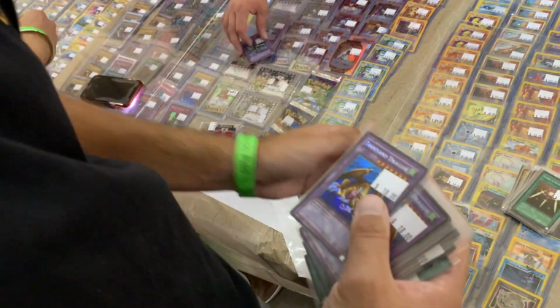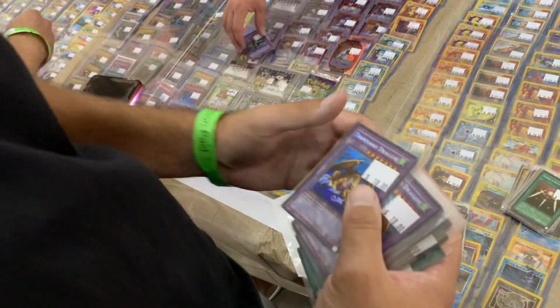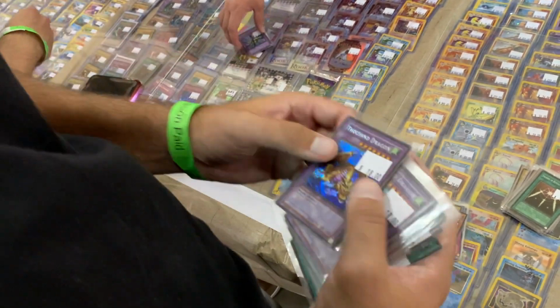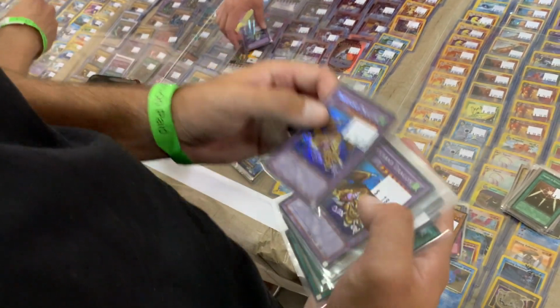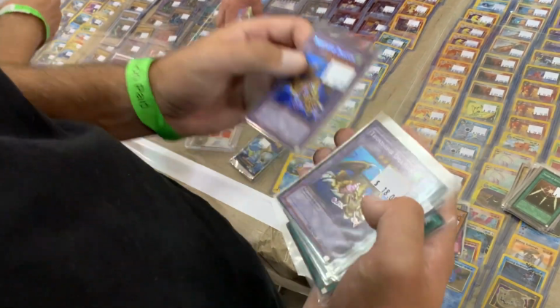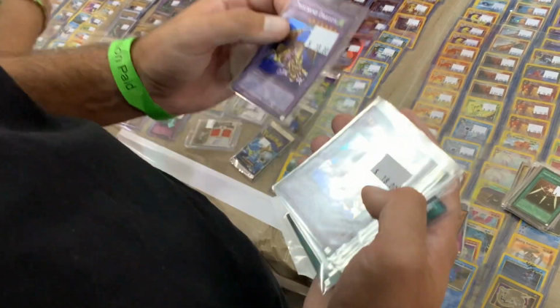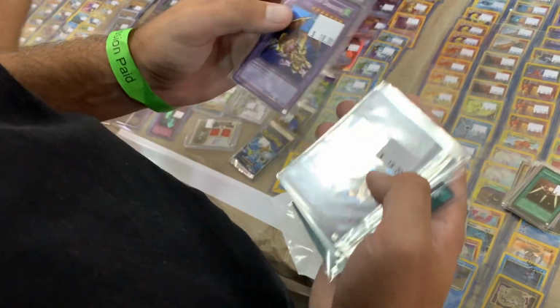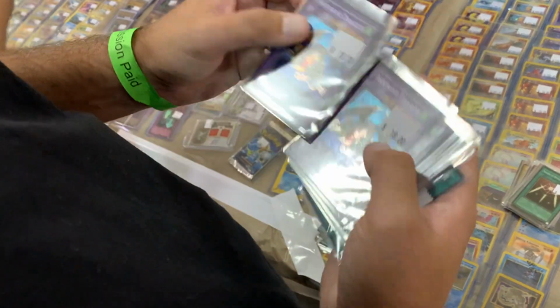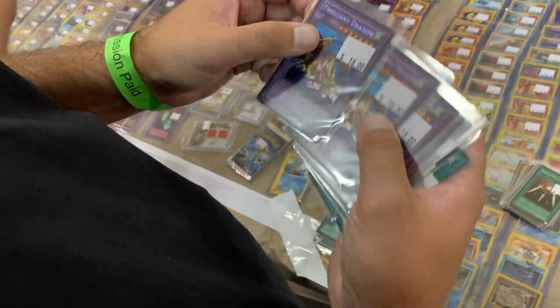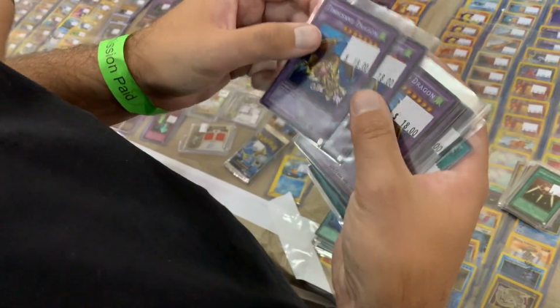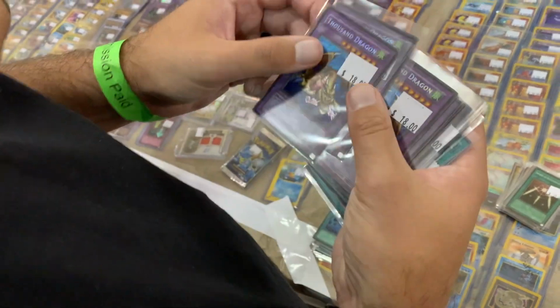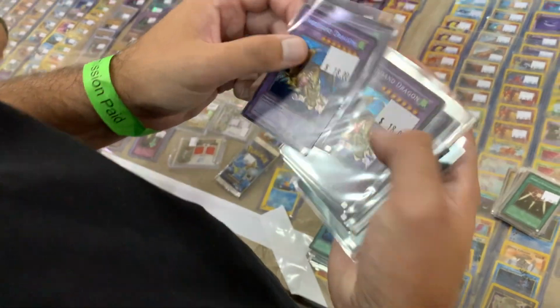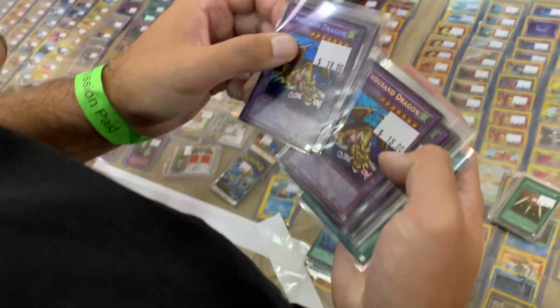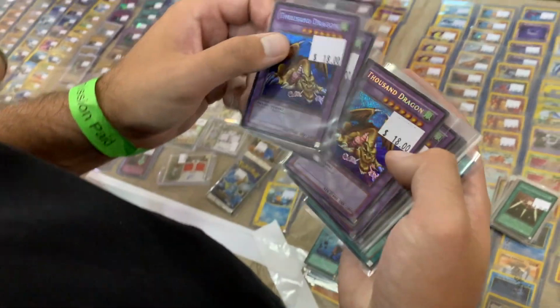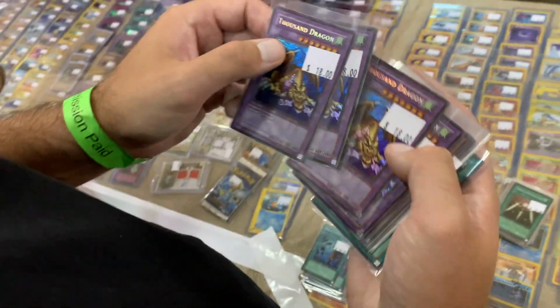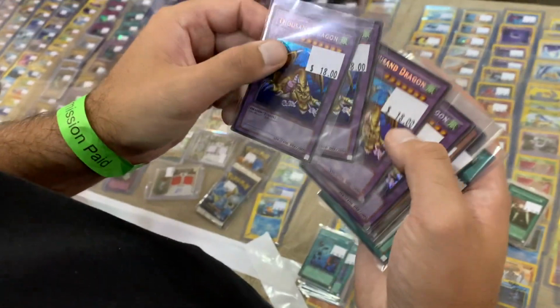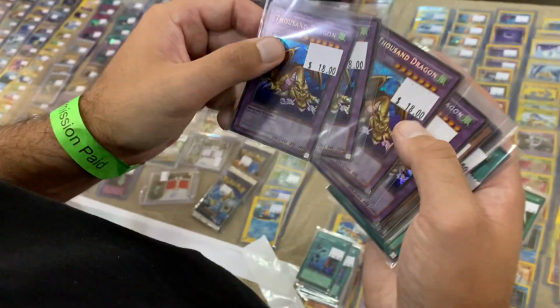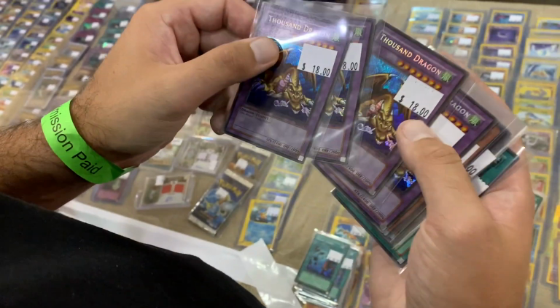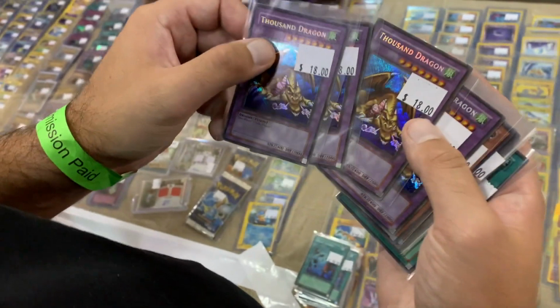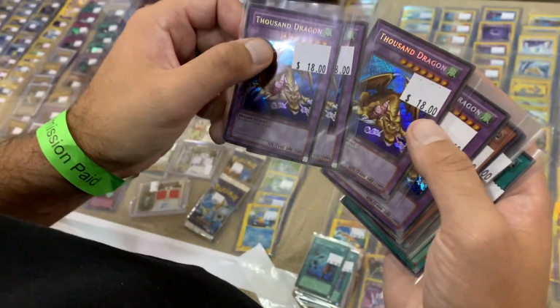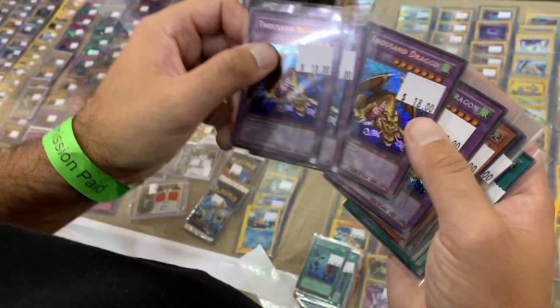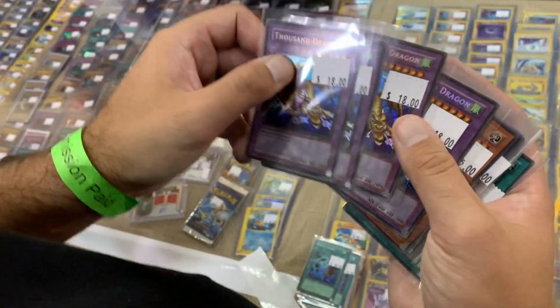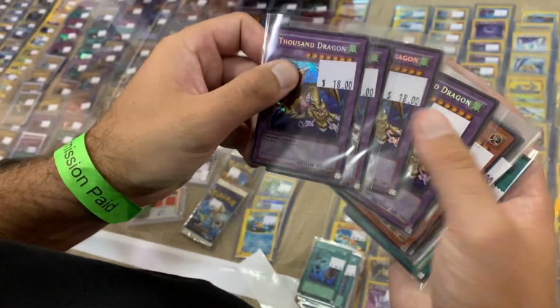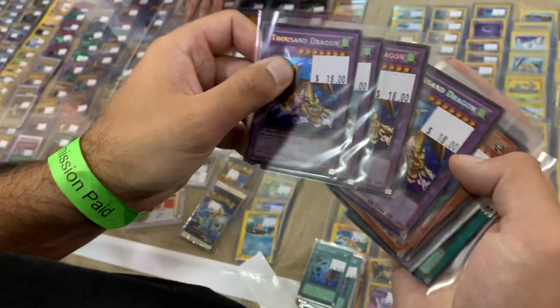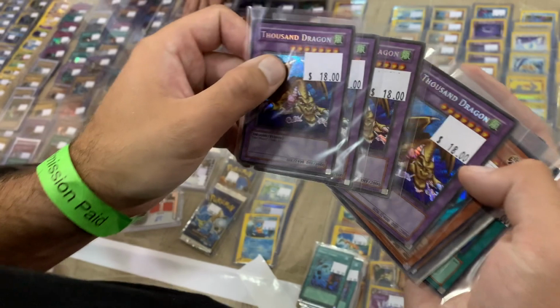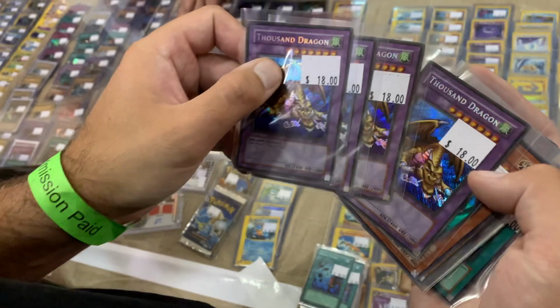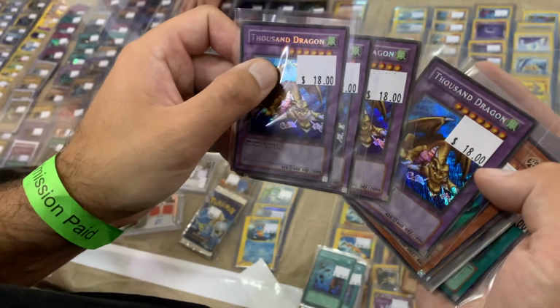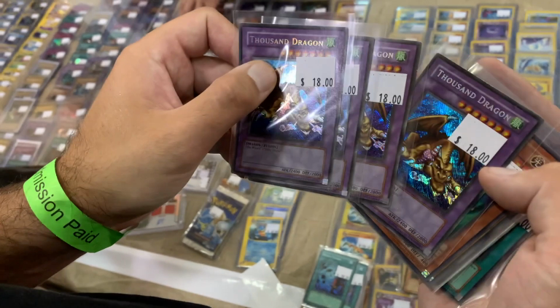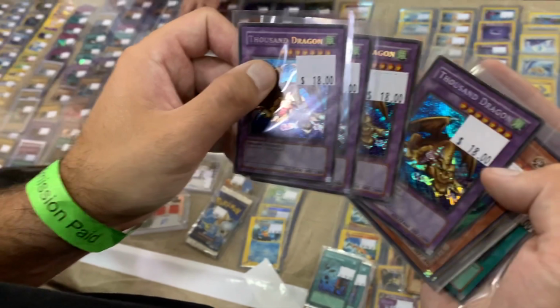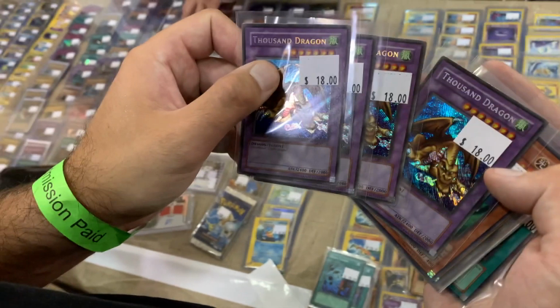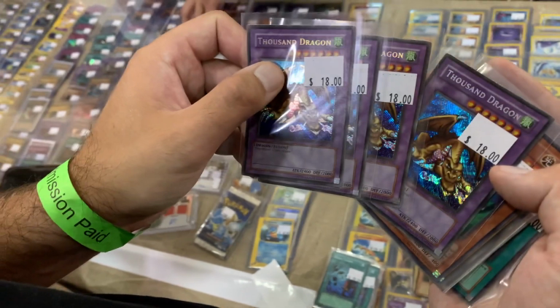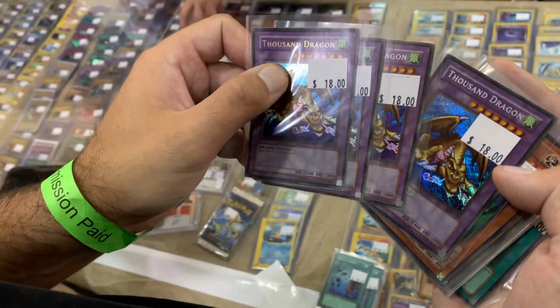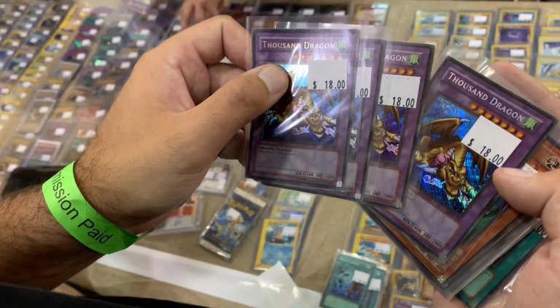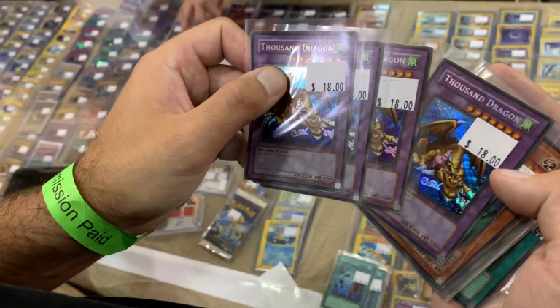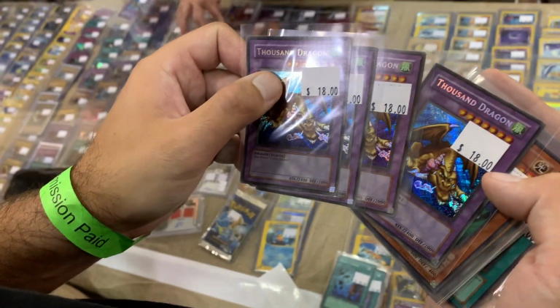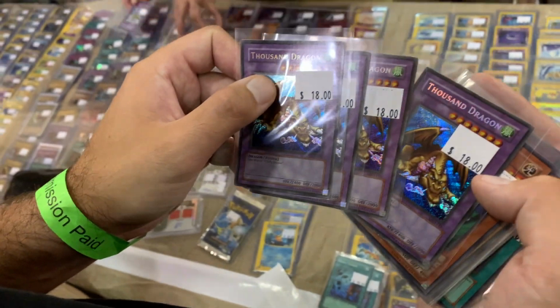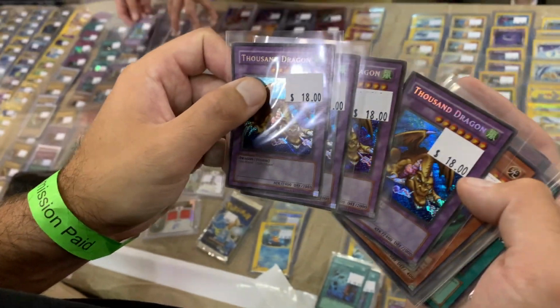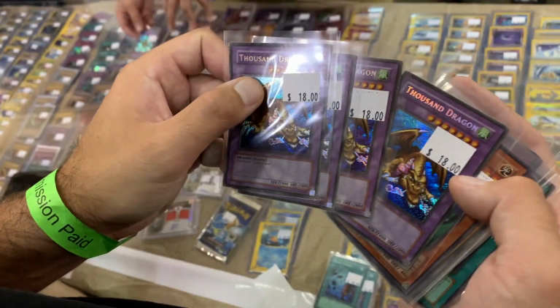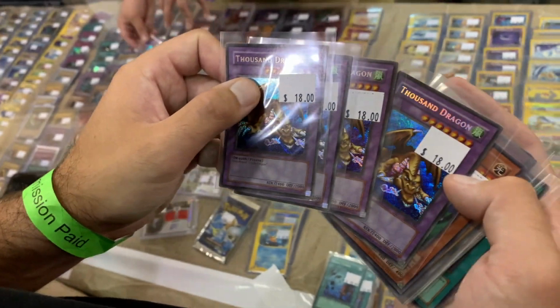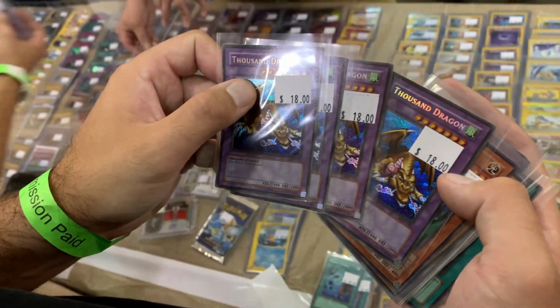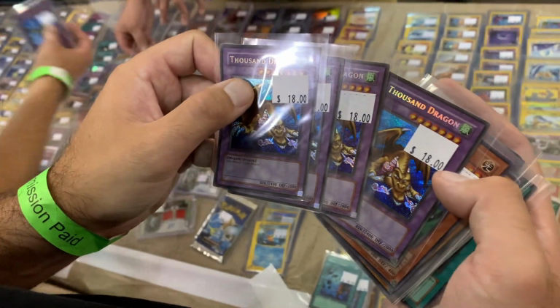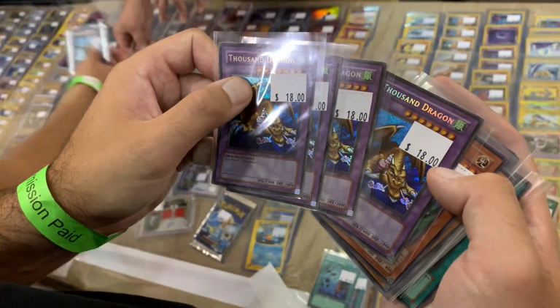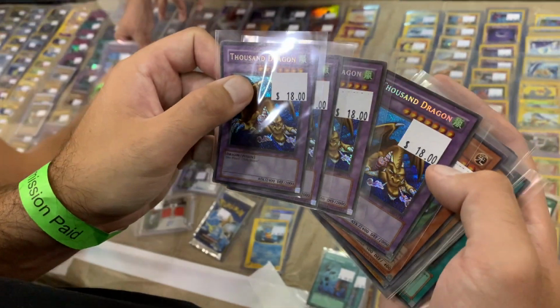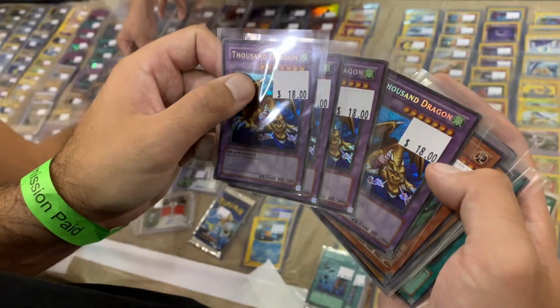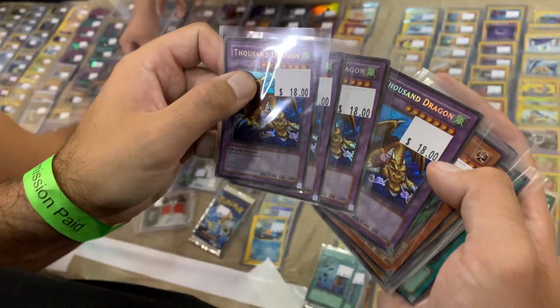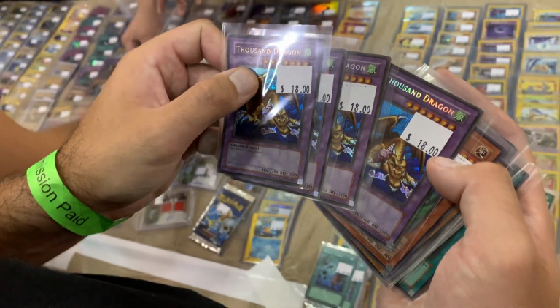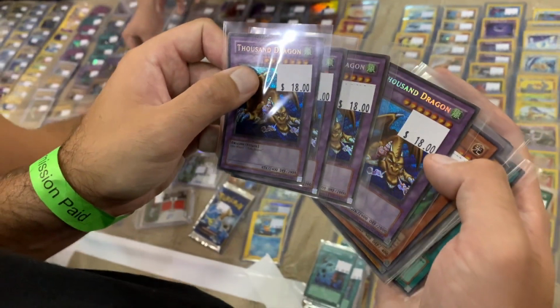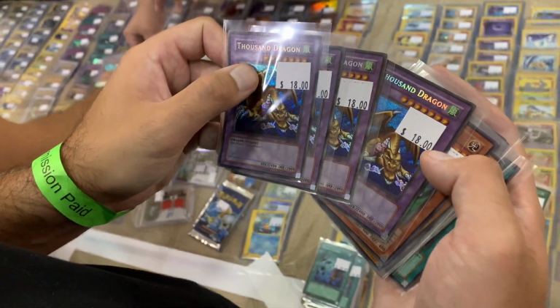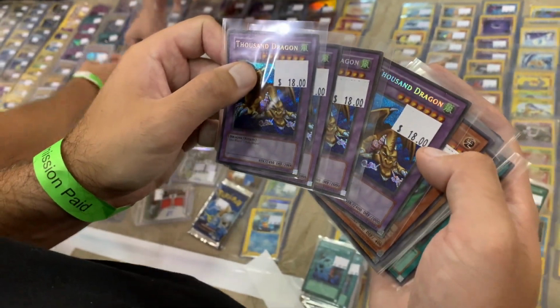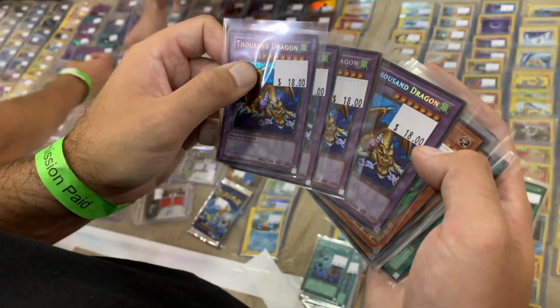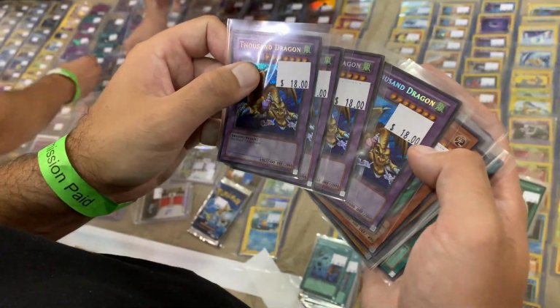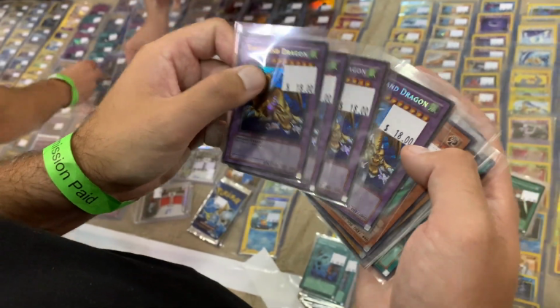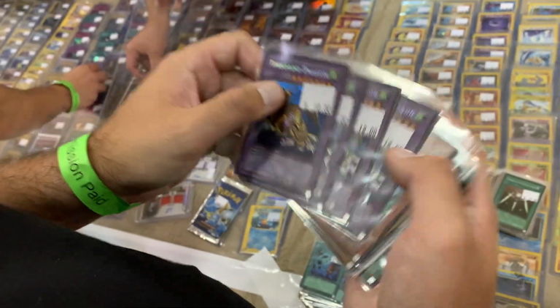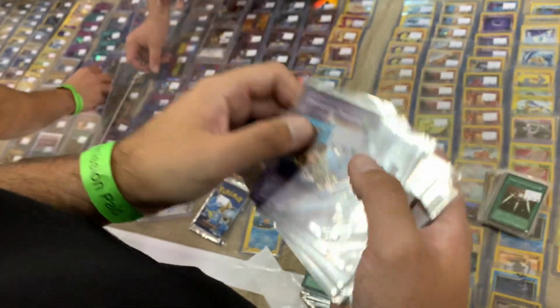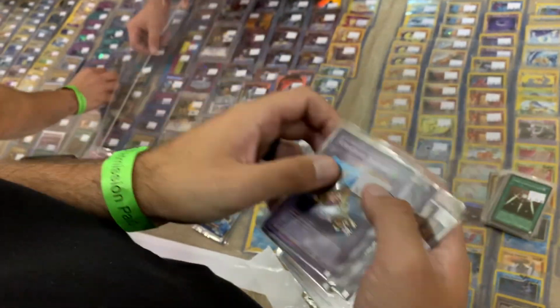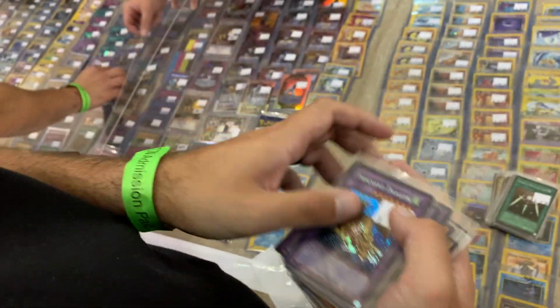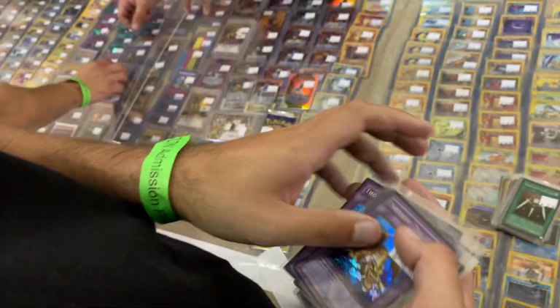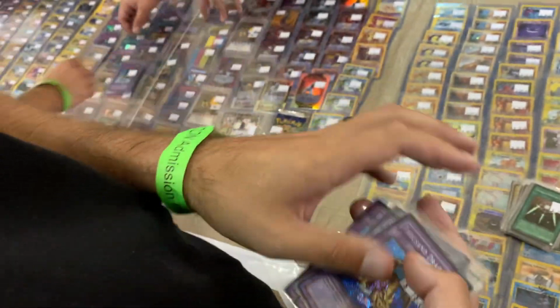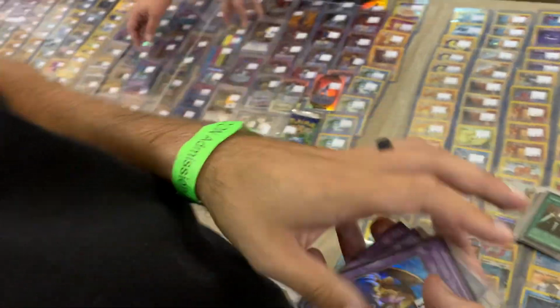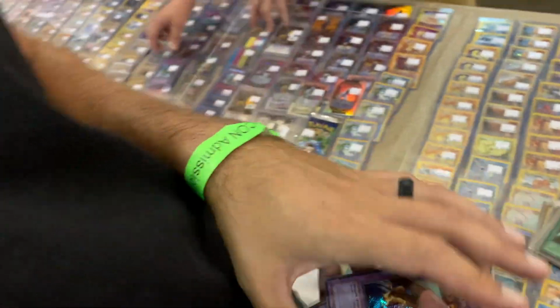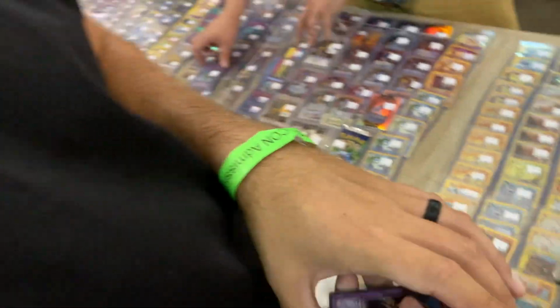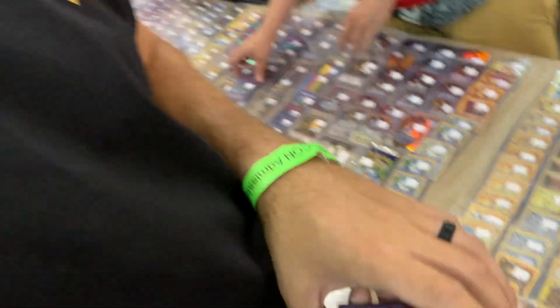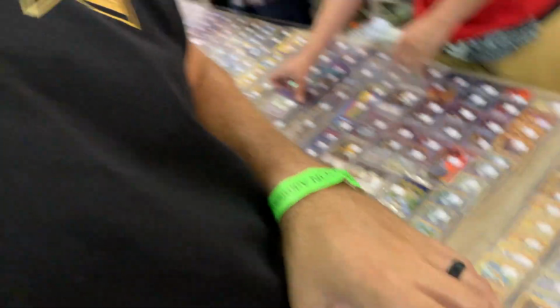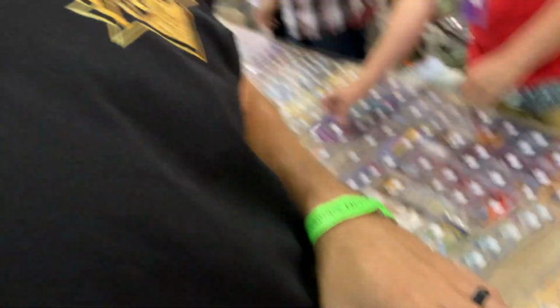So we got some reverse foil — four reverse foil Thousand Dragons — which is not a guarantee.